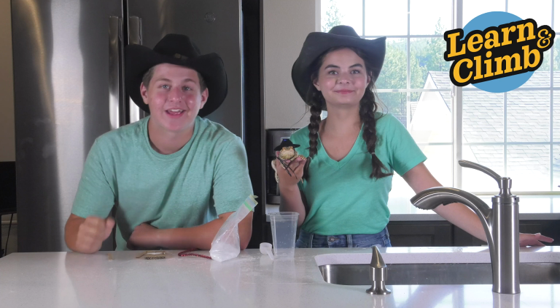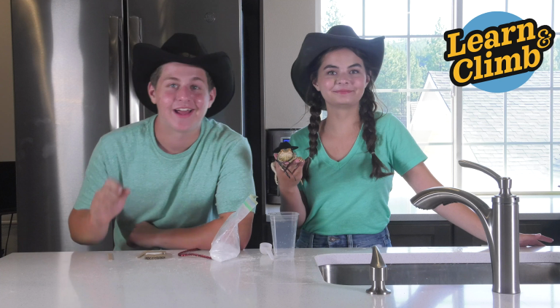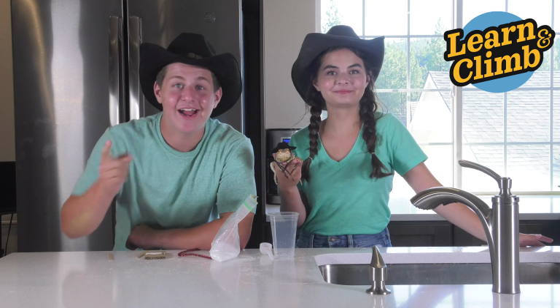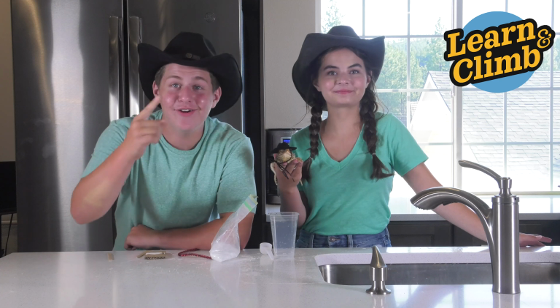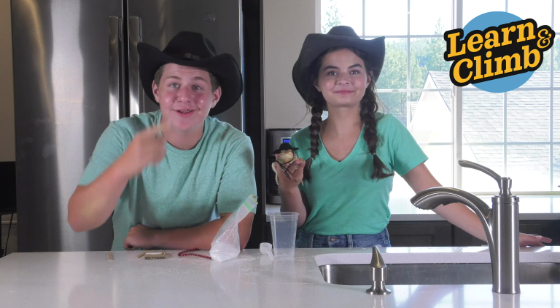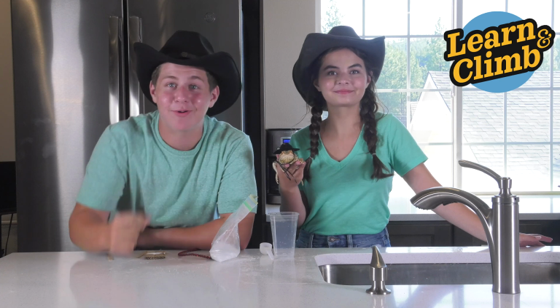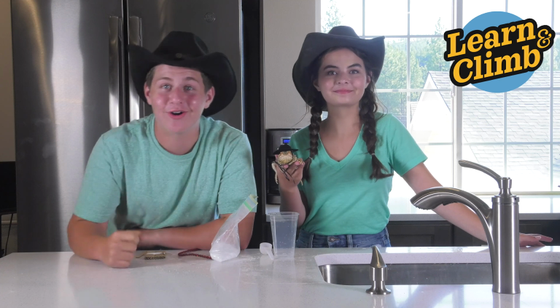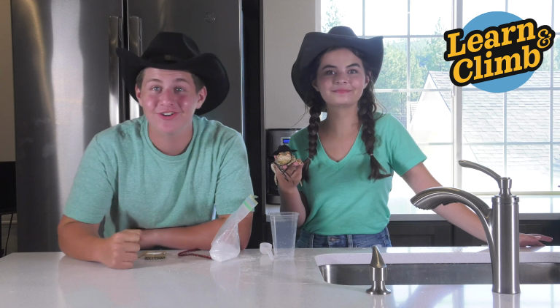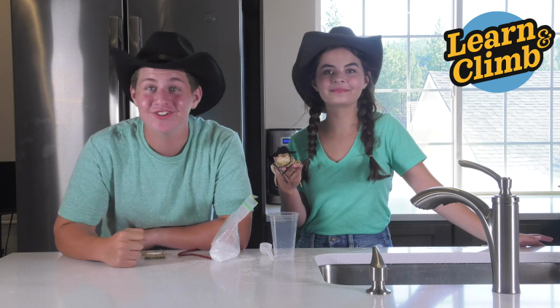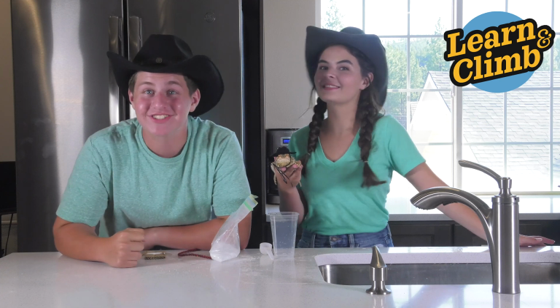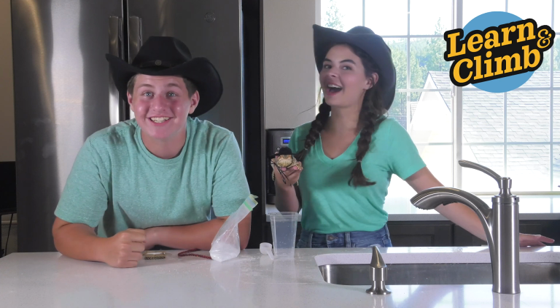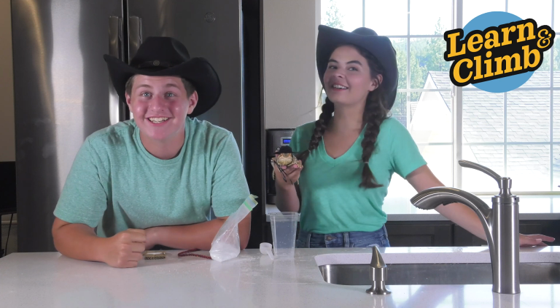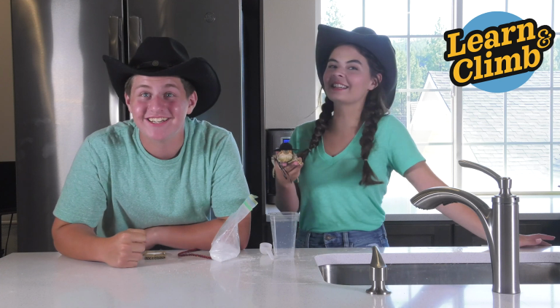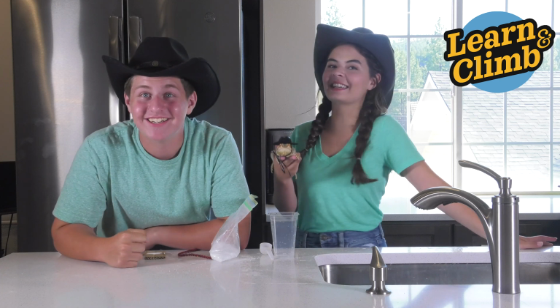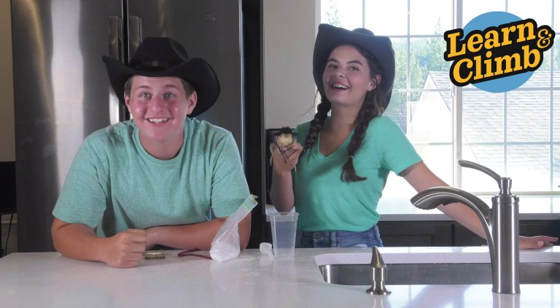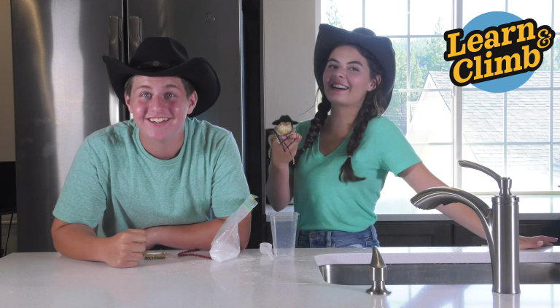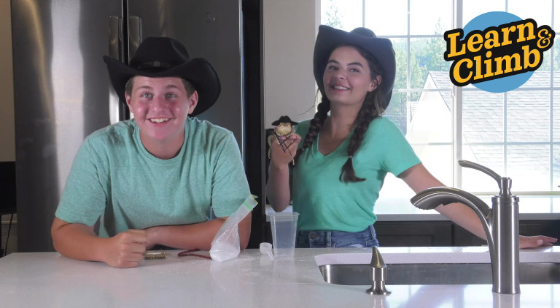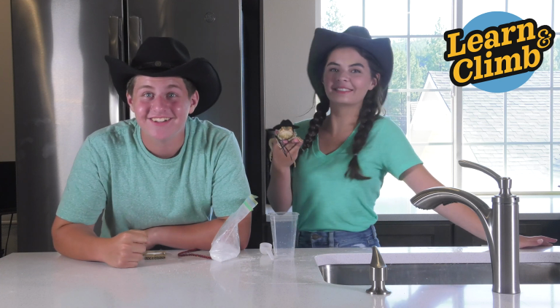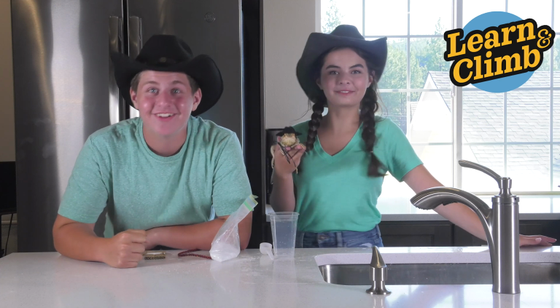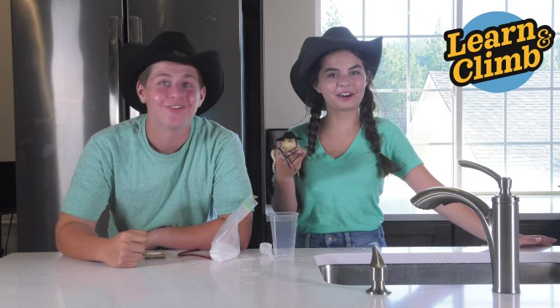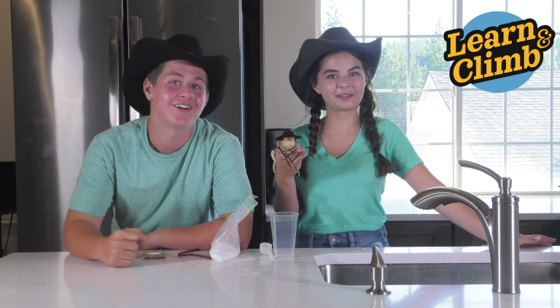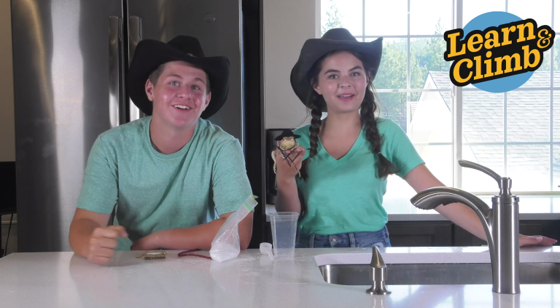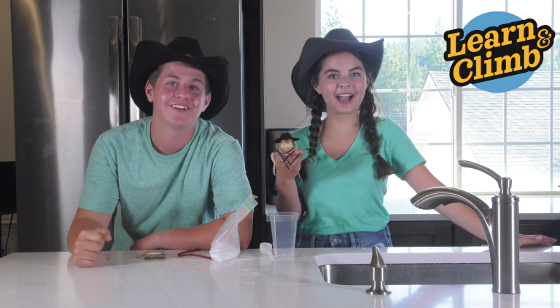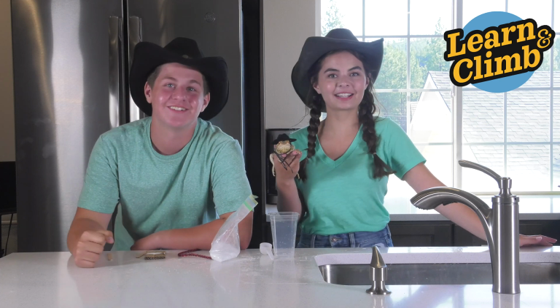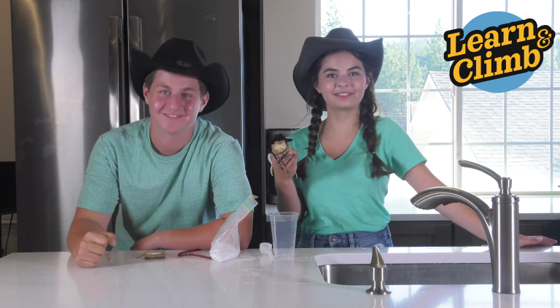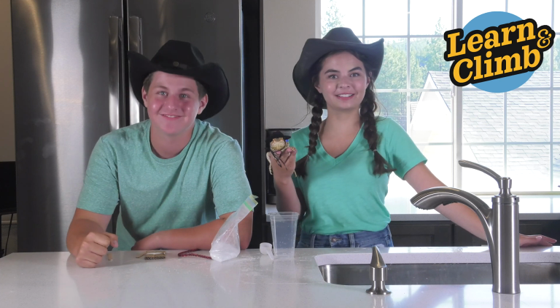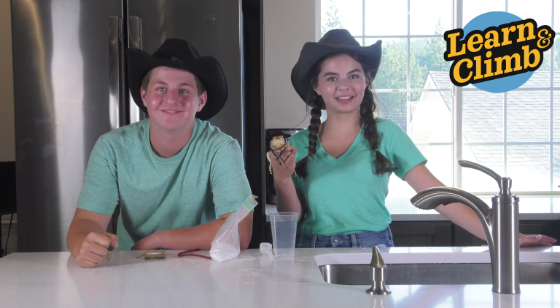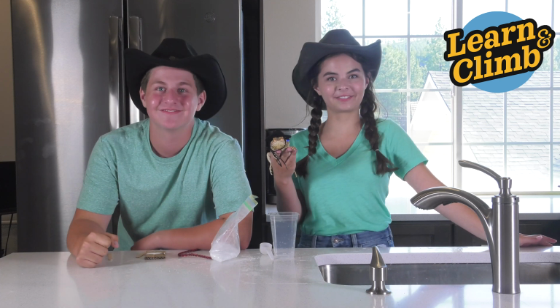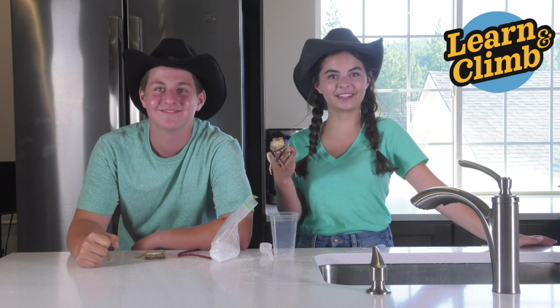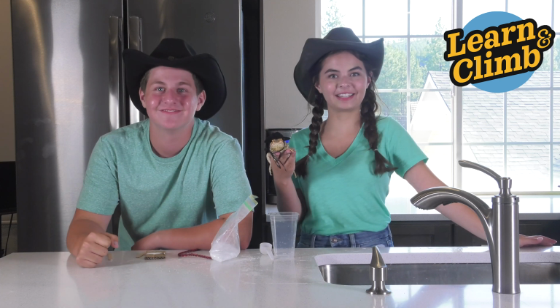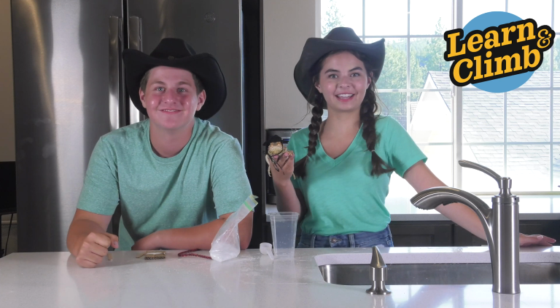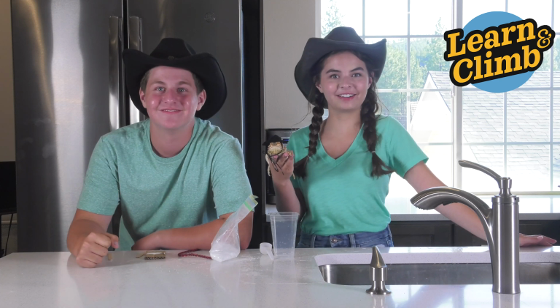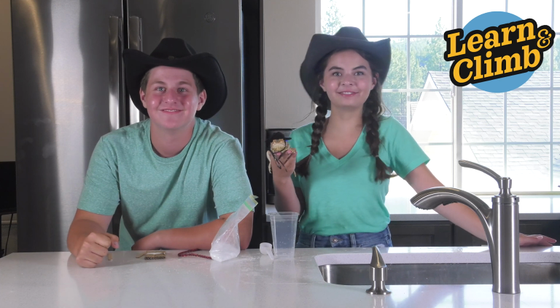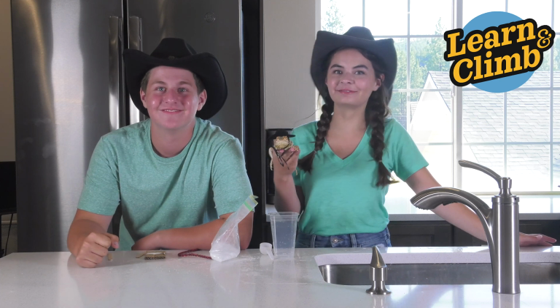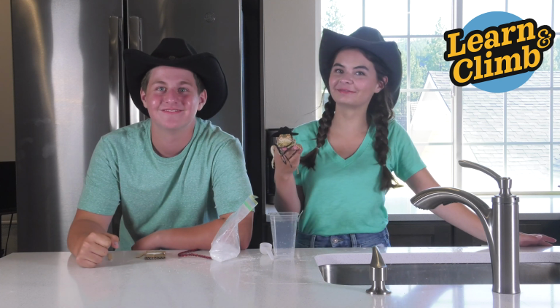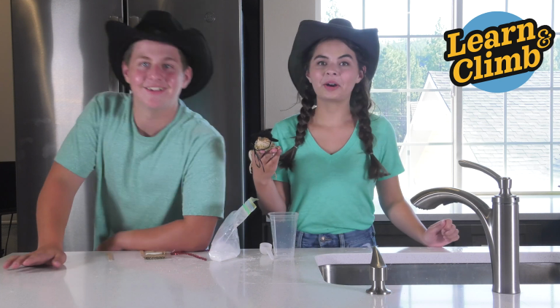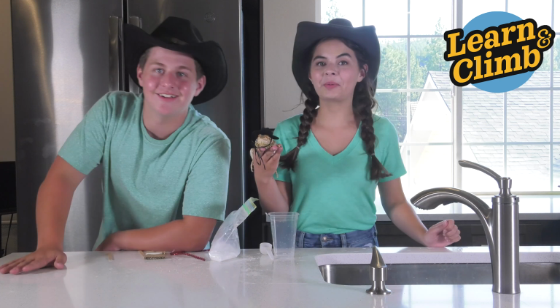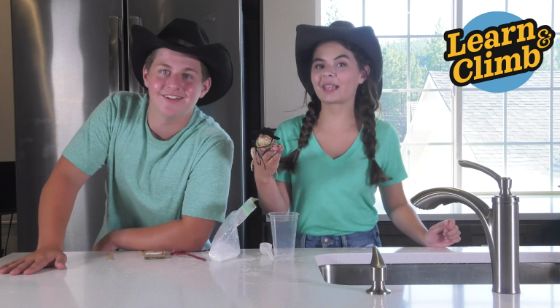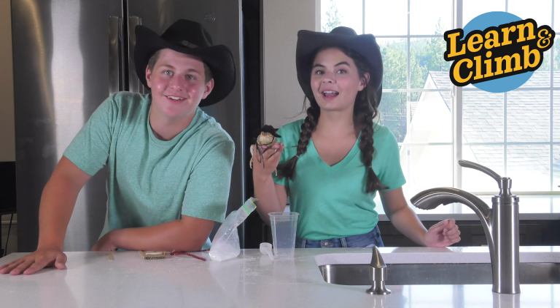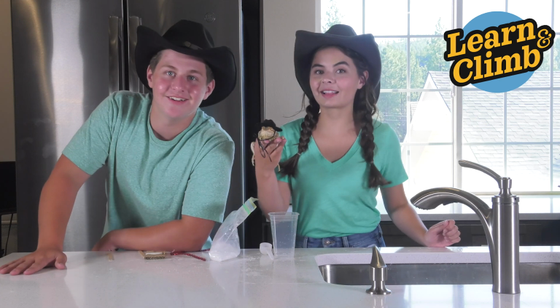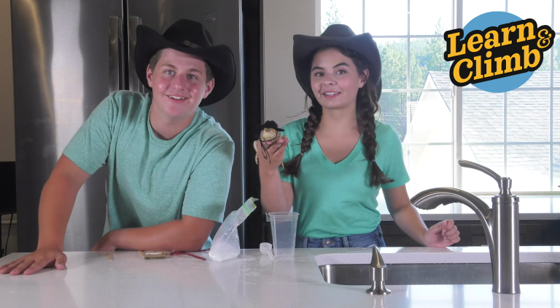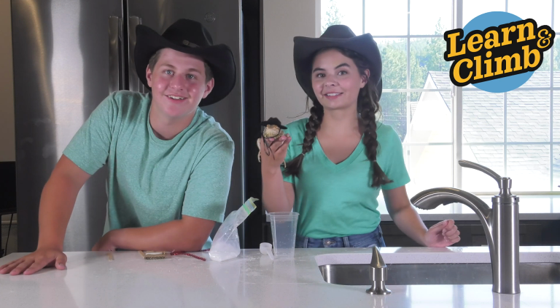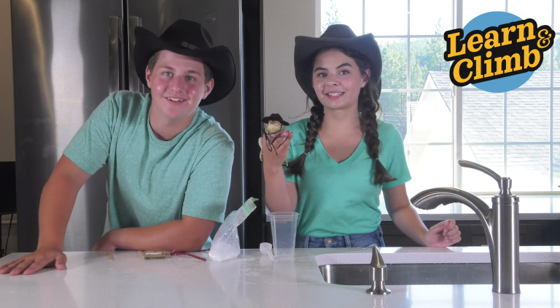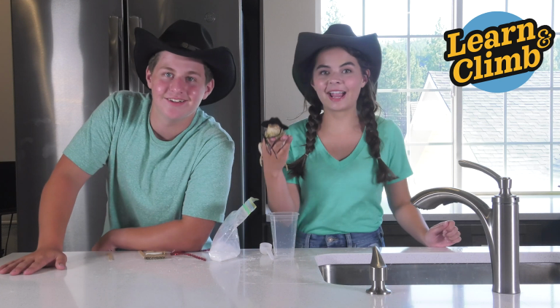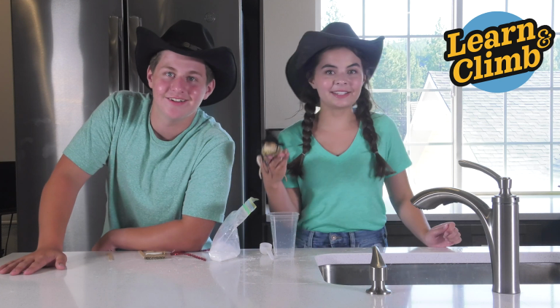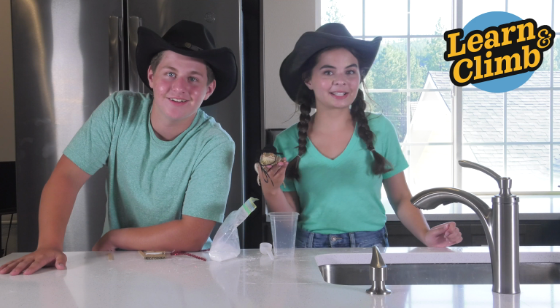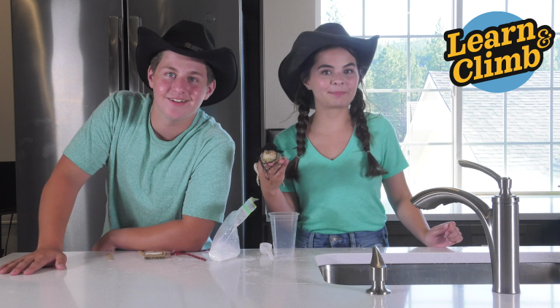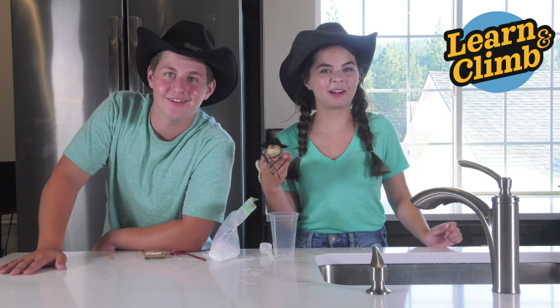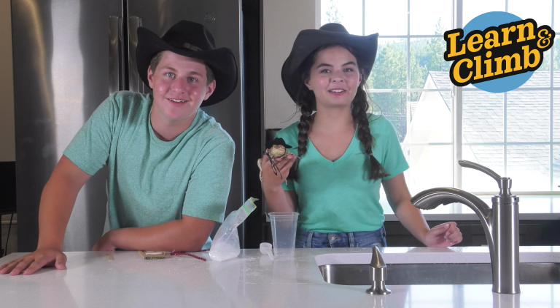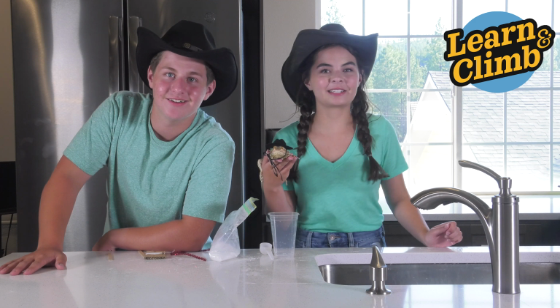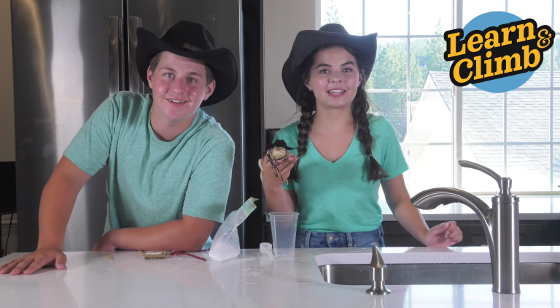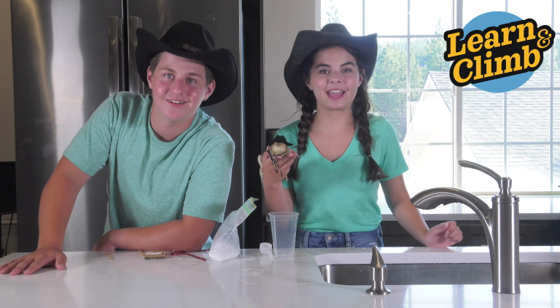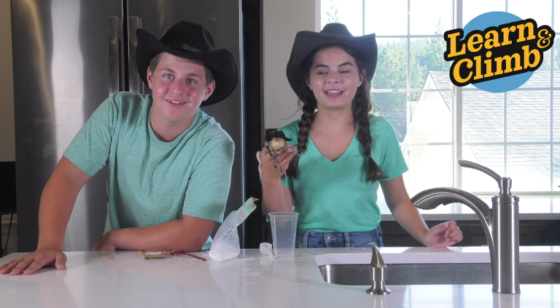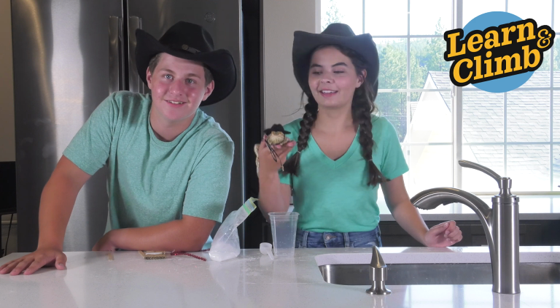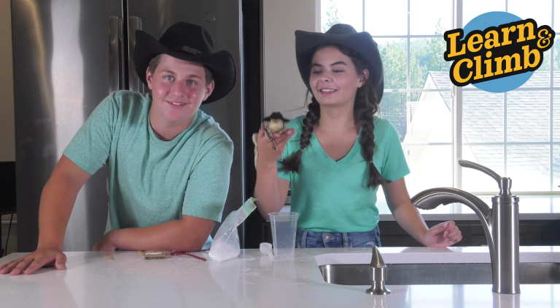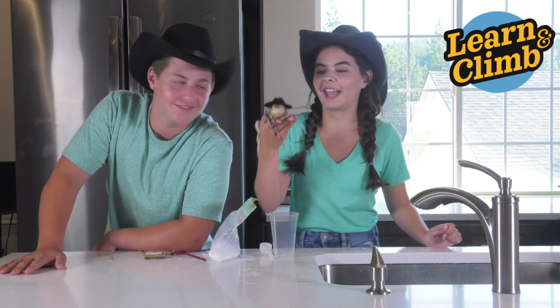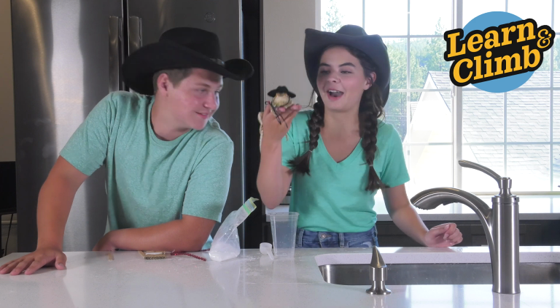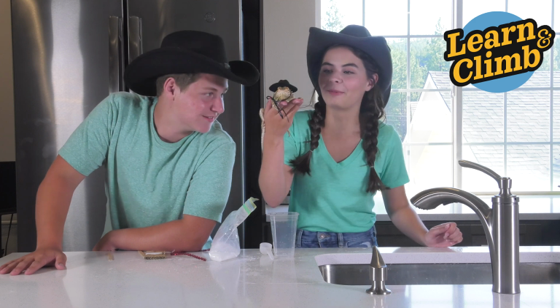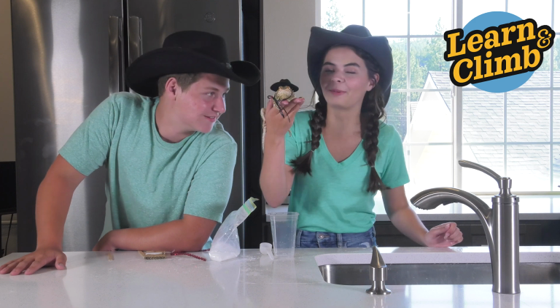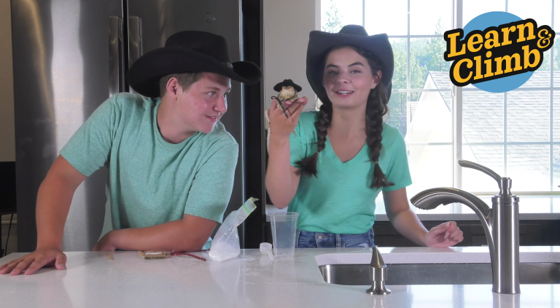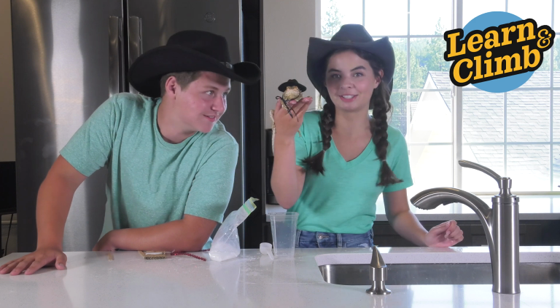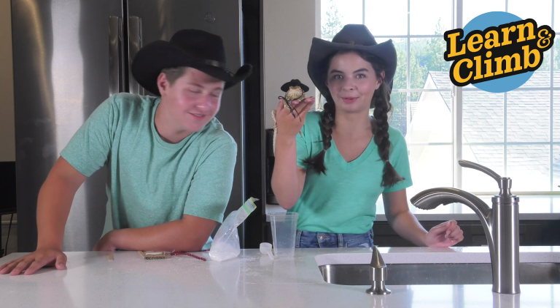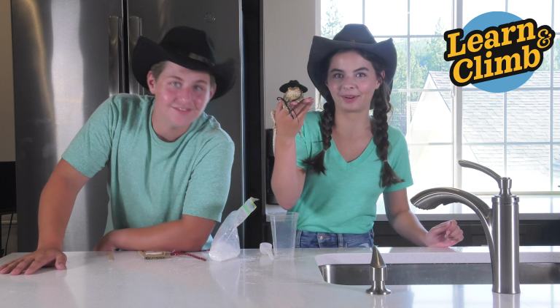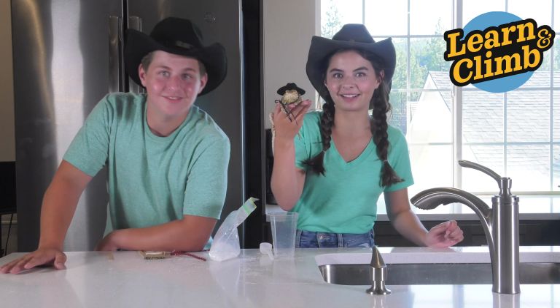Howdy Partners! Howdy y'all! Welcome back to another video. We got a little scientist partner today, Cowboy George.